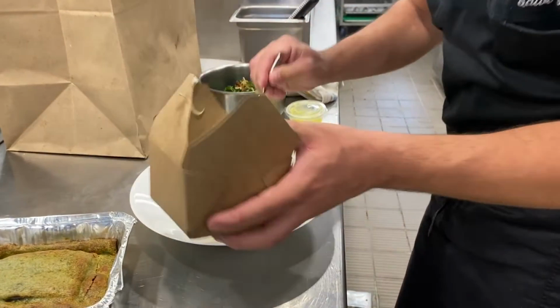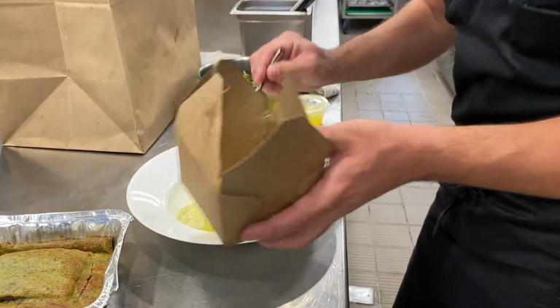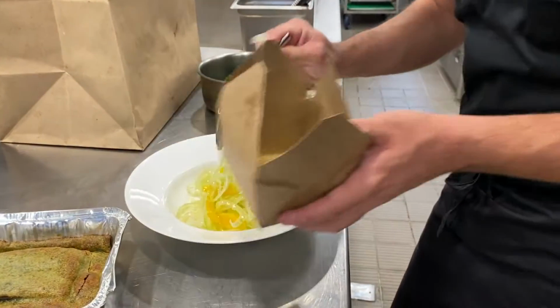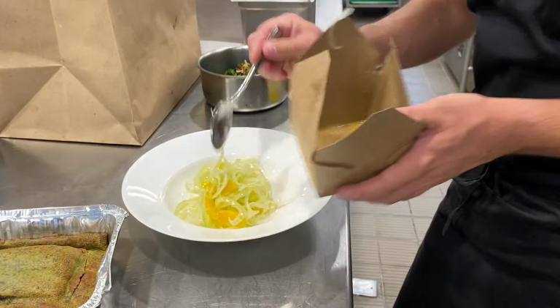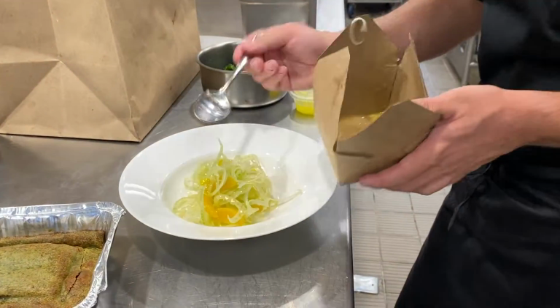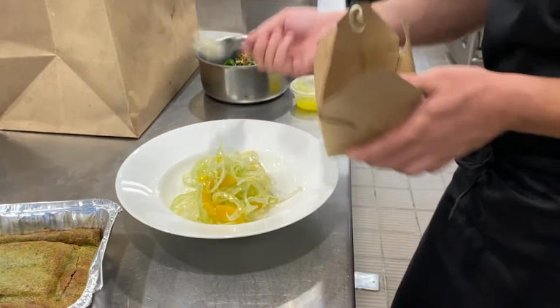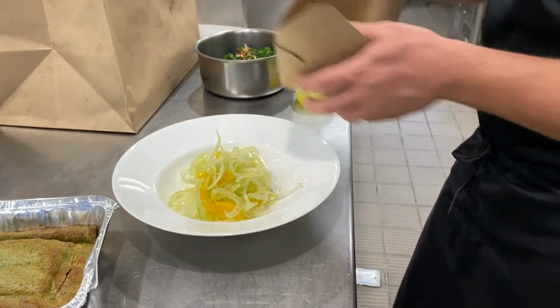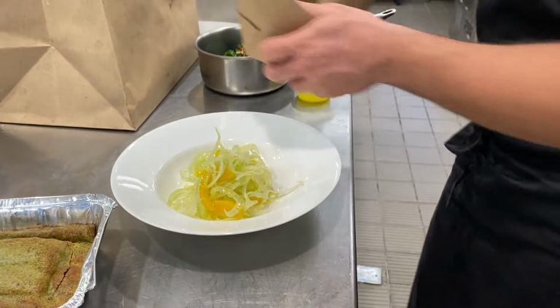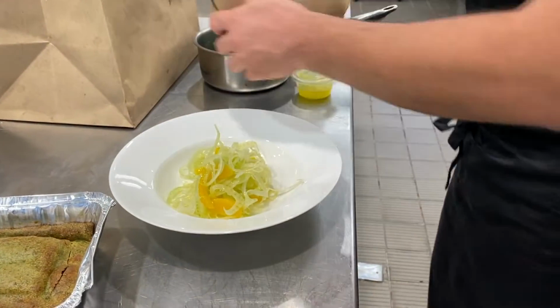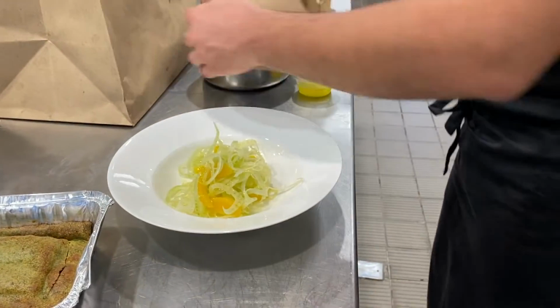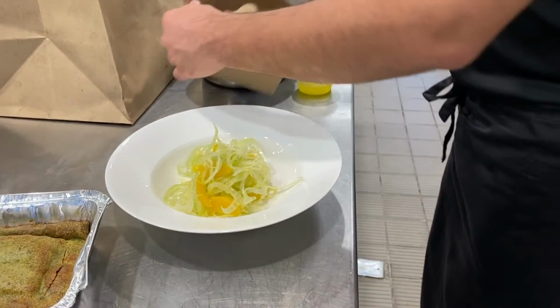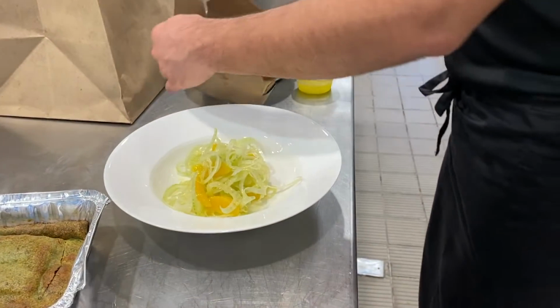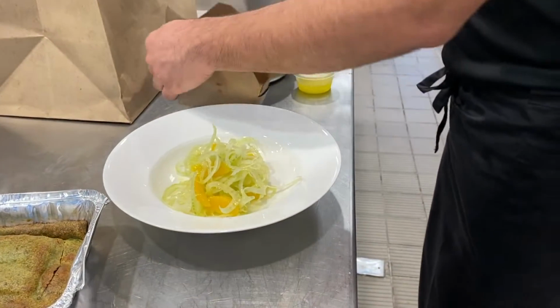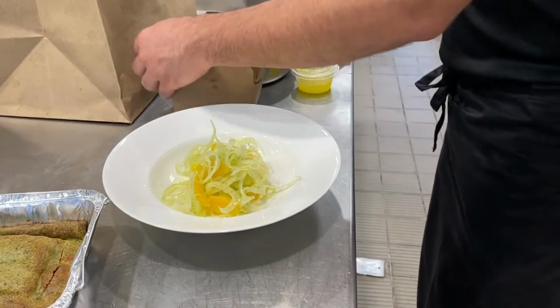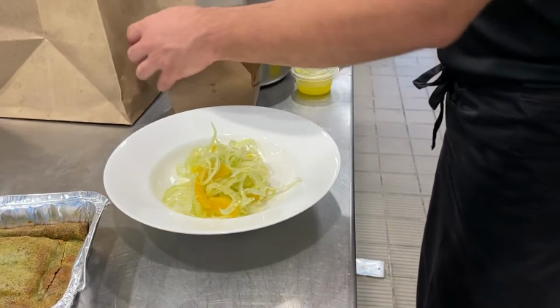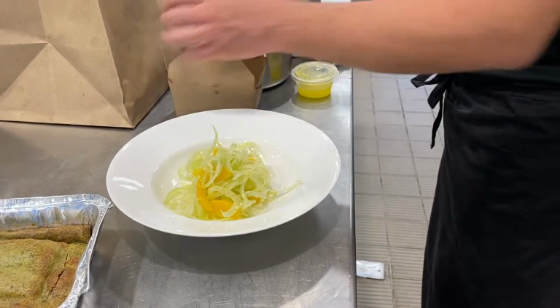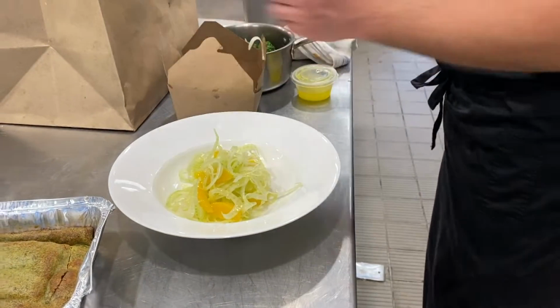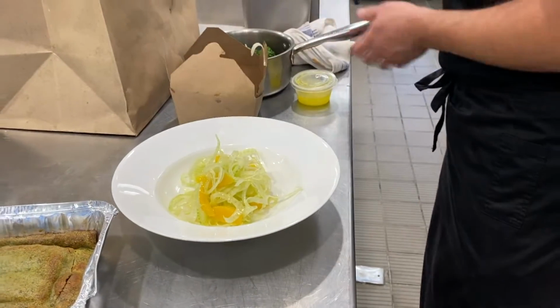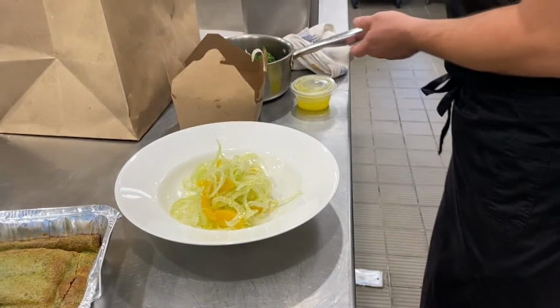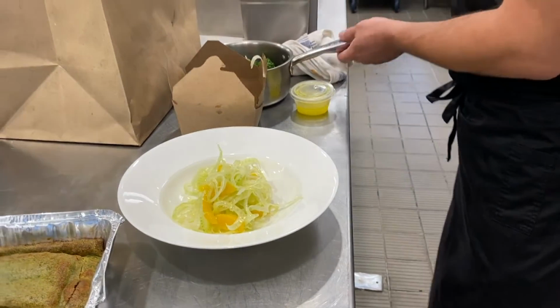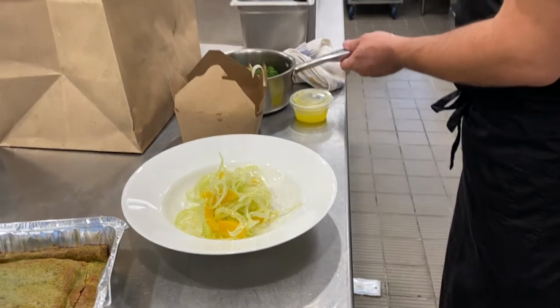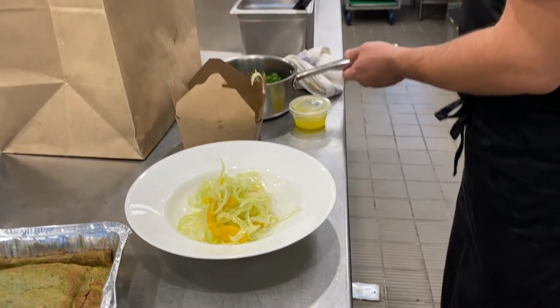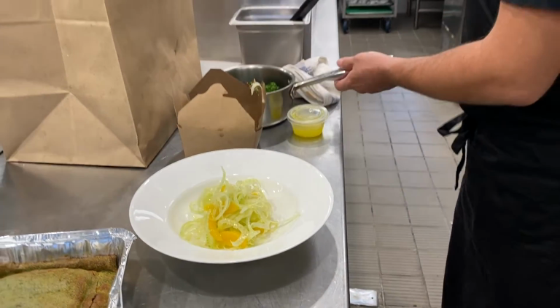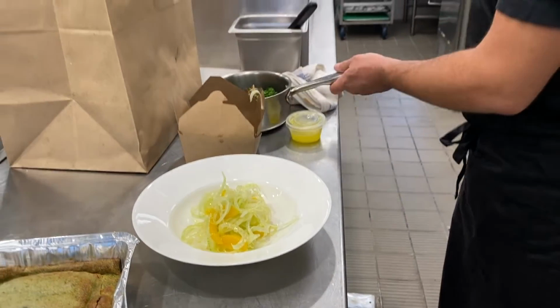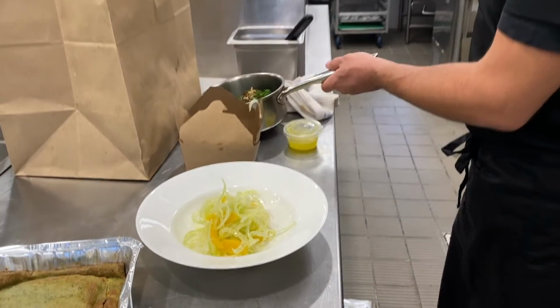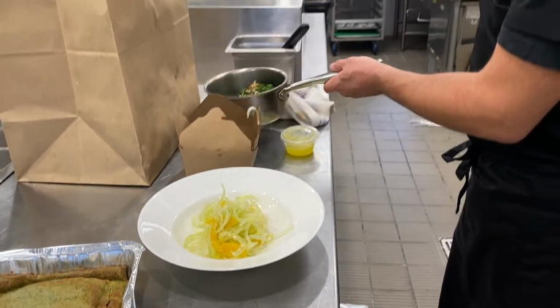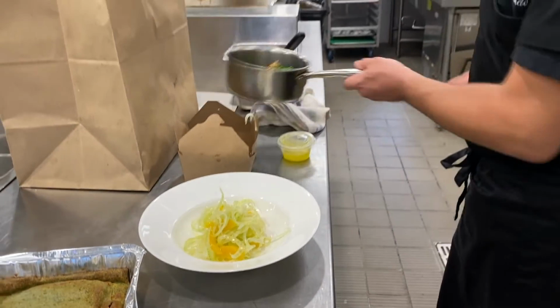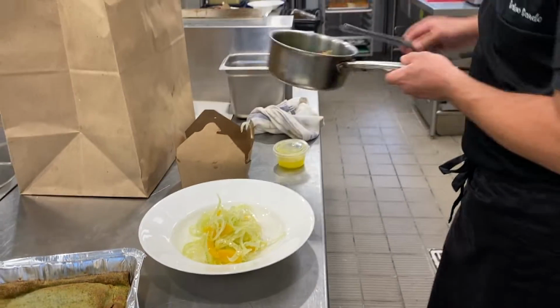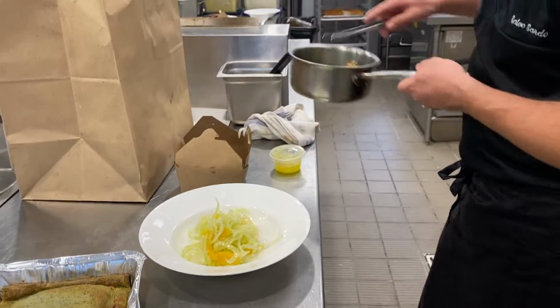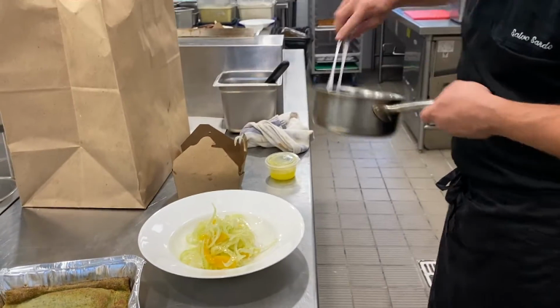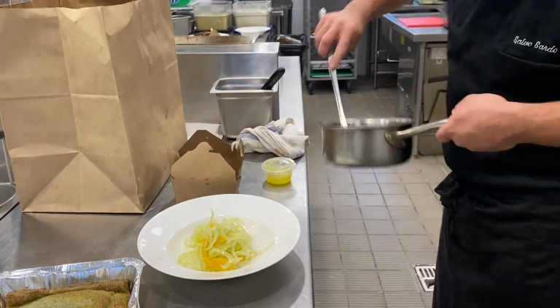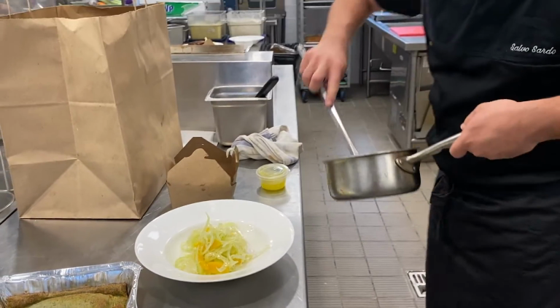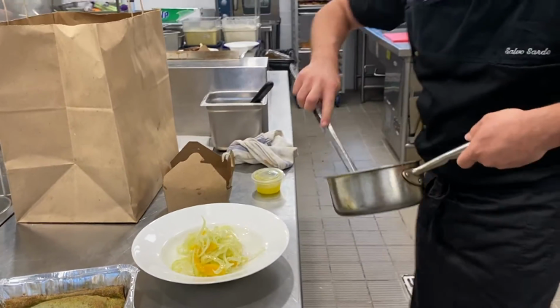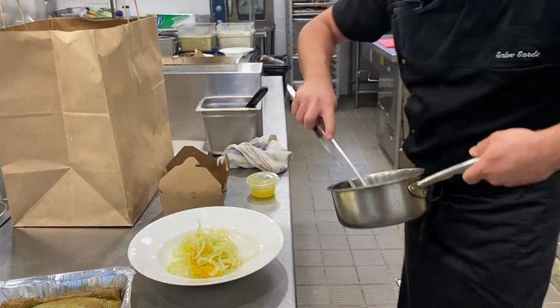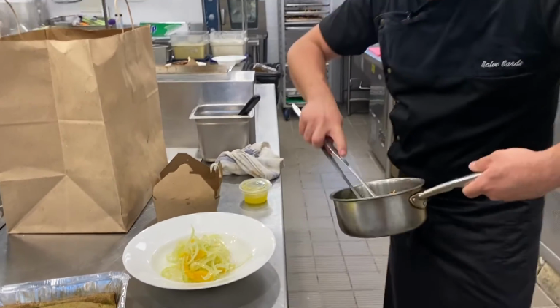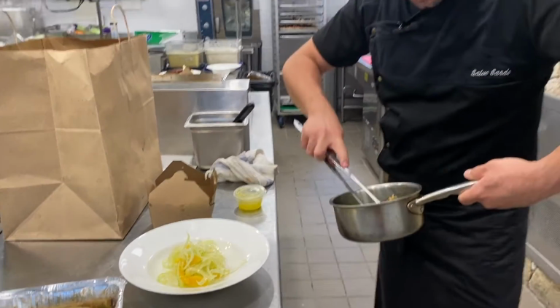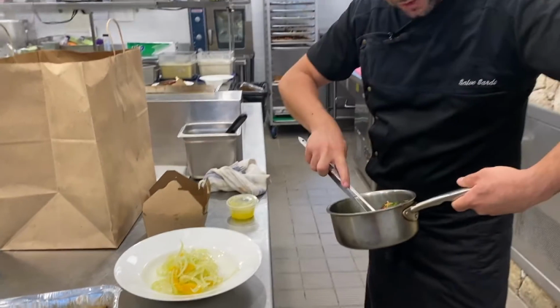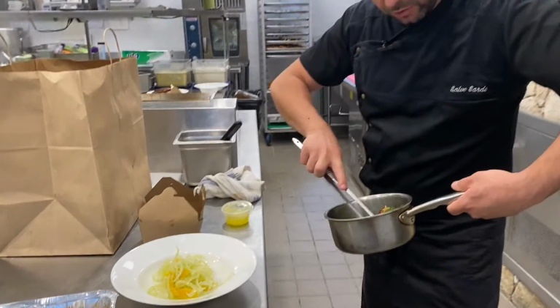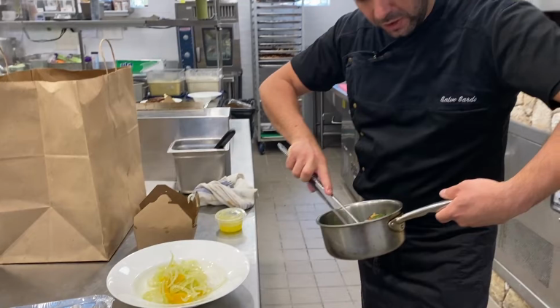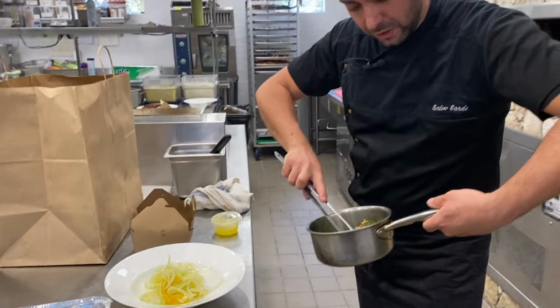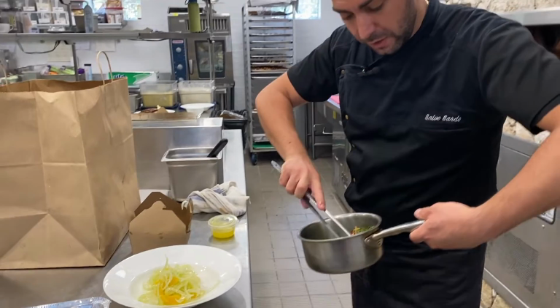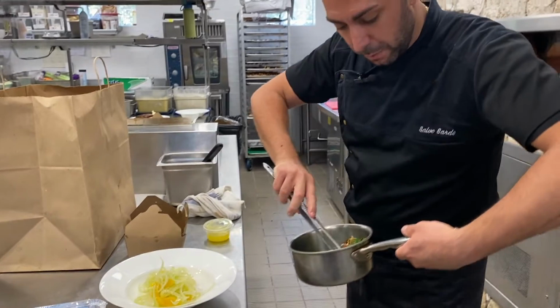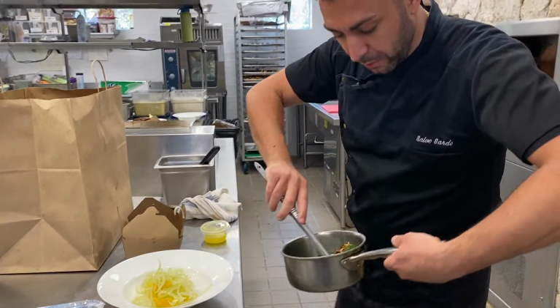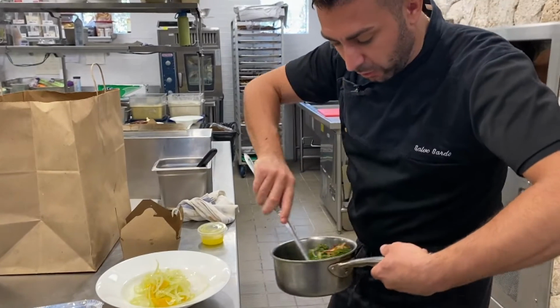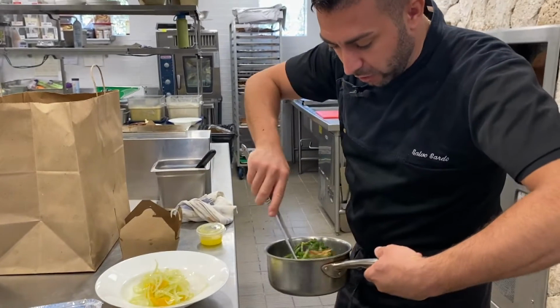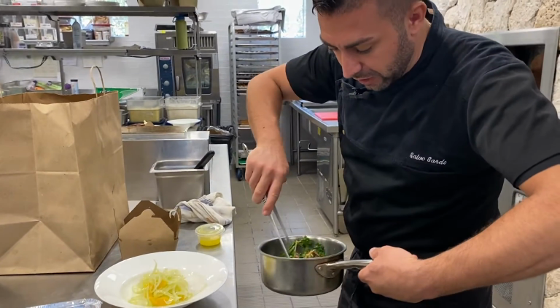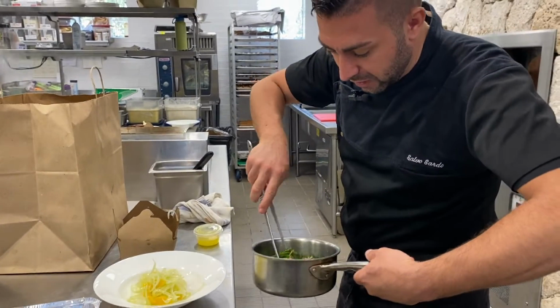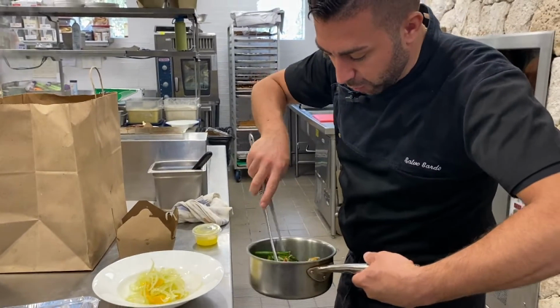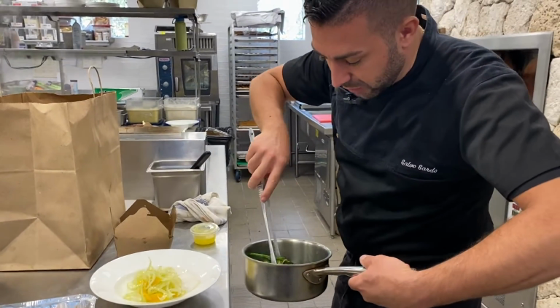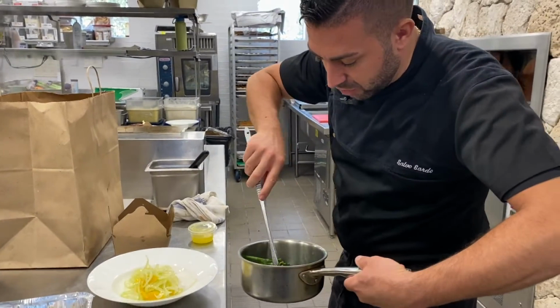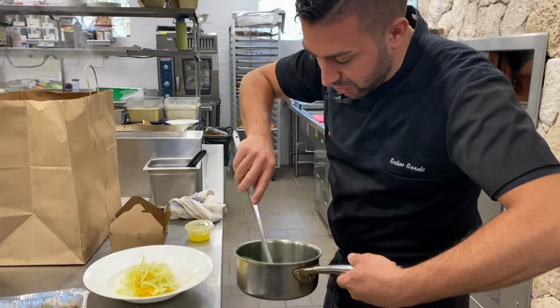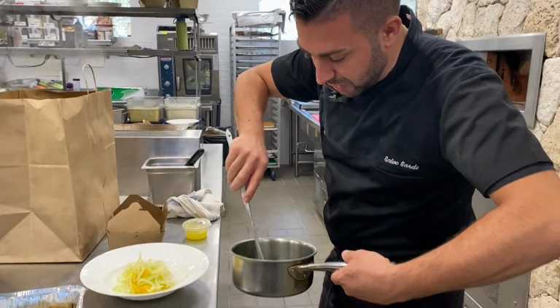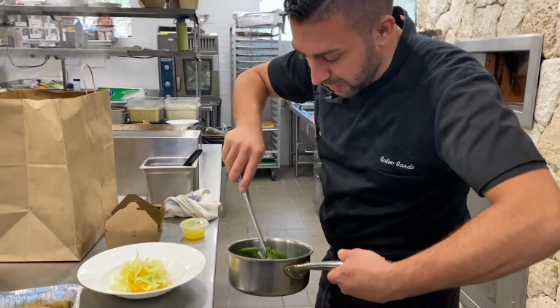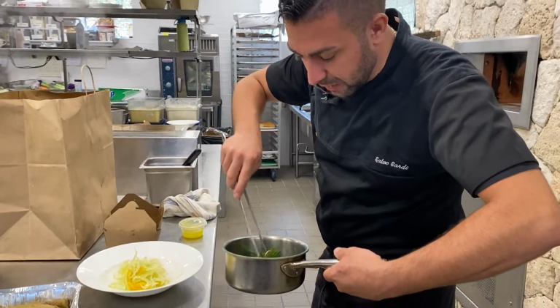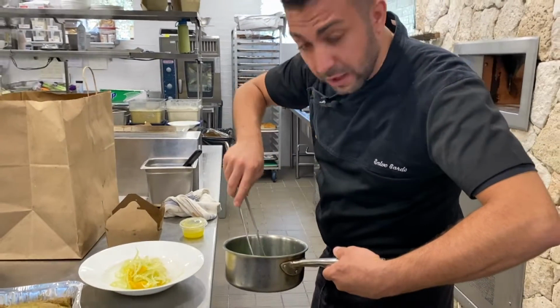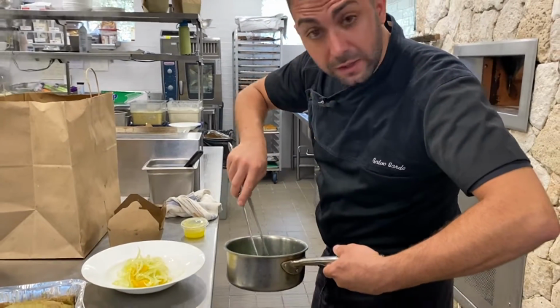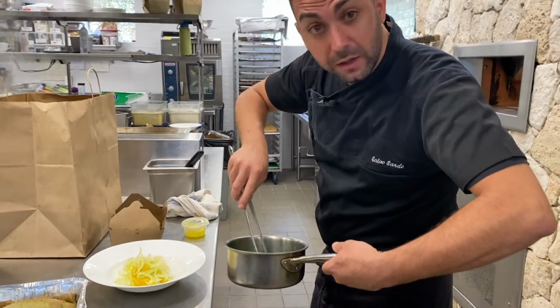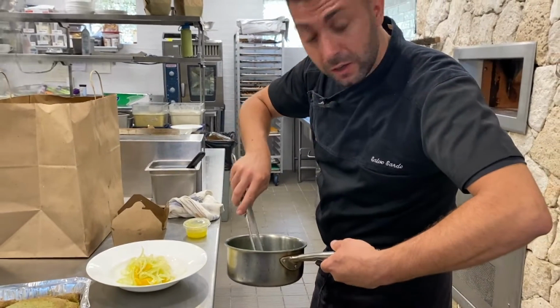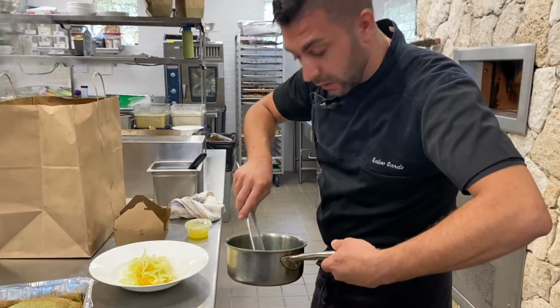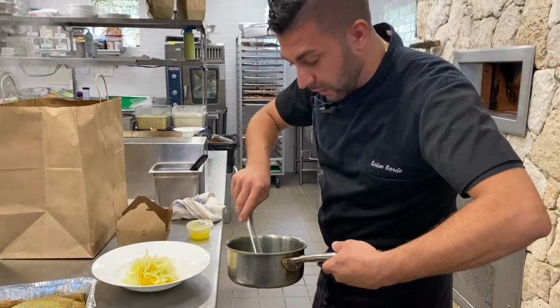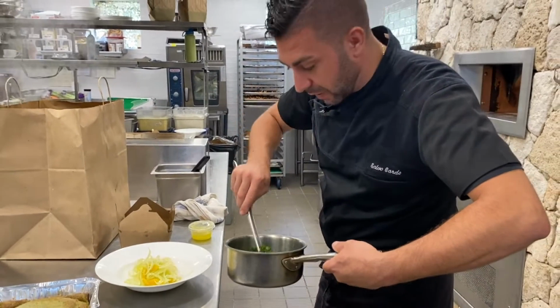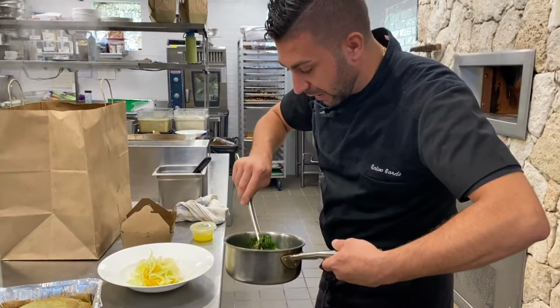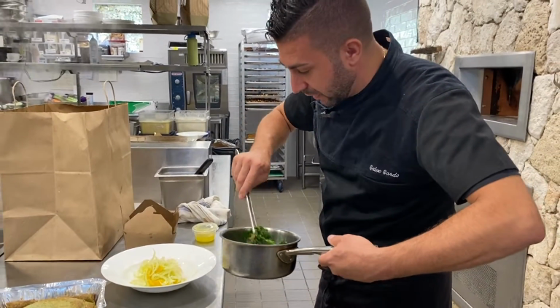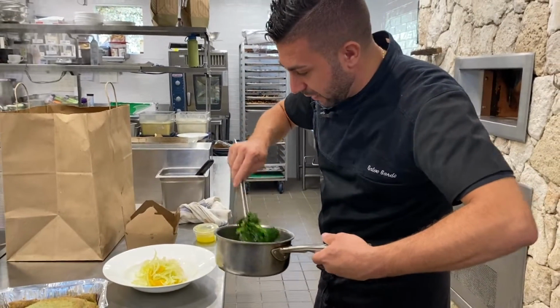We plate in the center of the dish. Then you add the broccolini with chili and garlic.